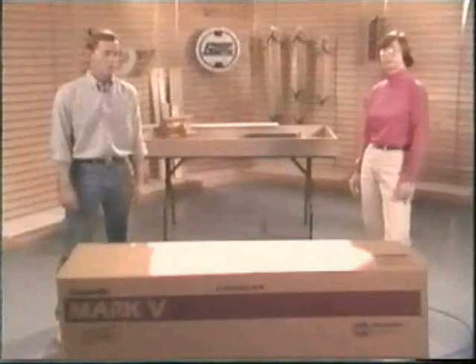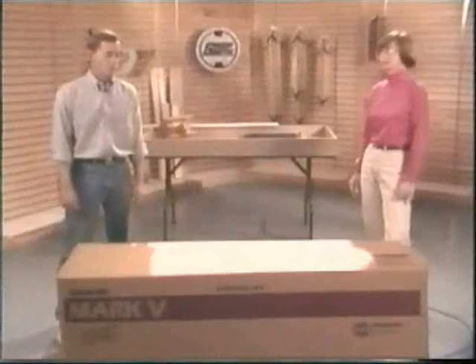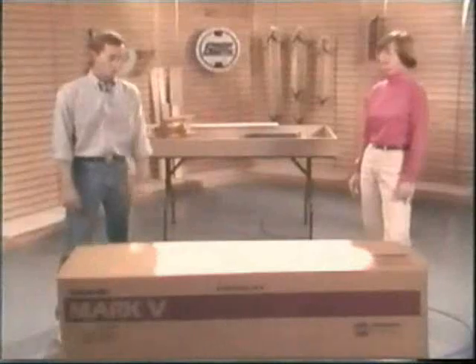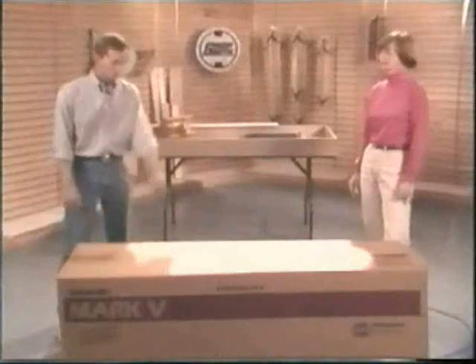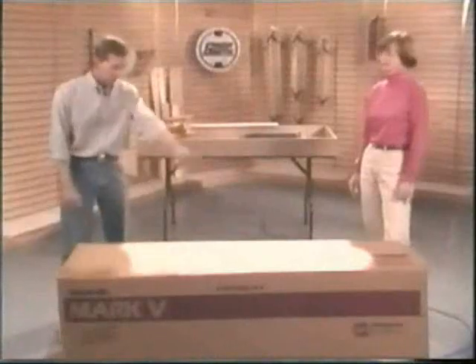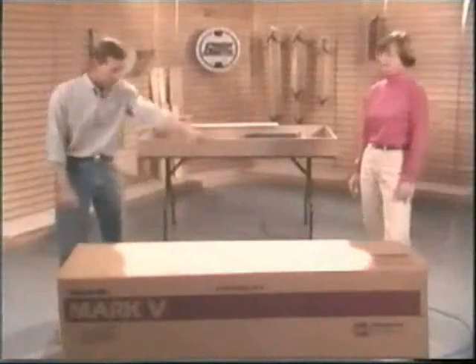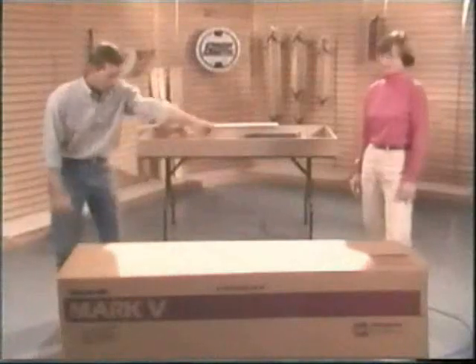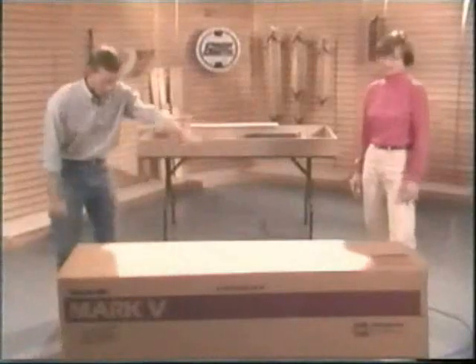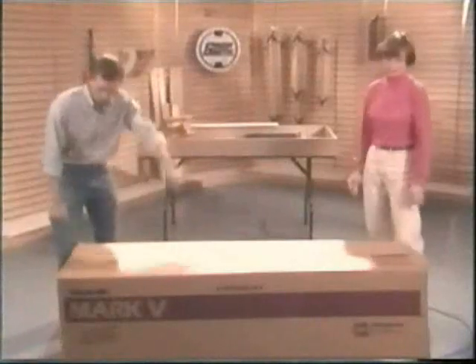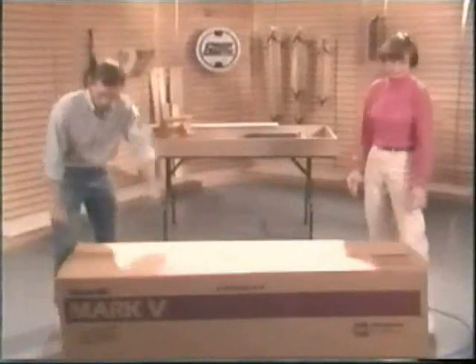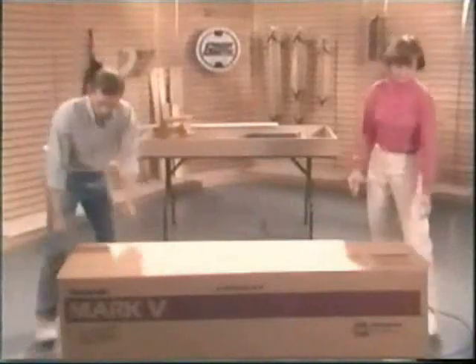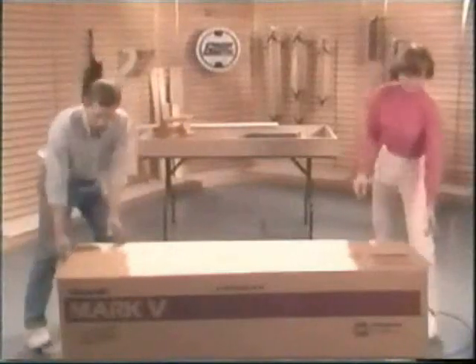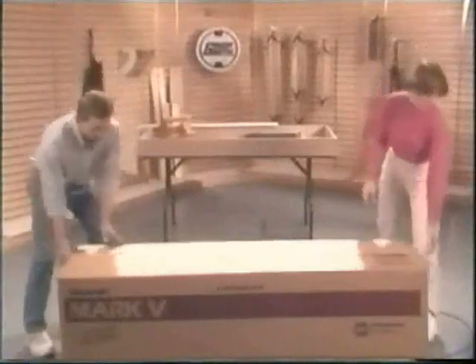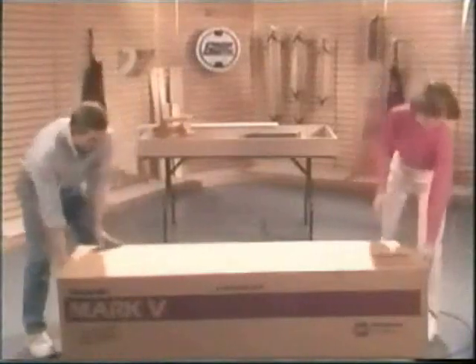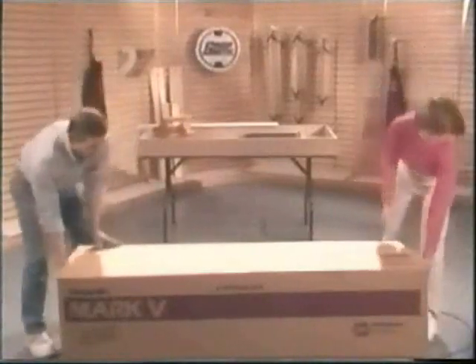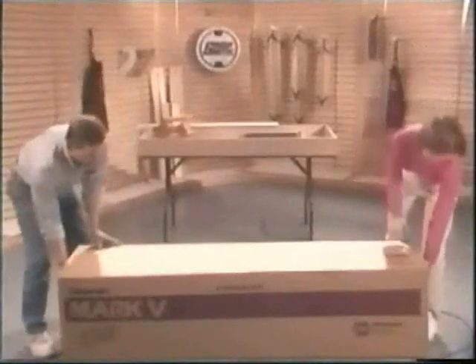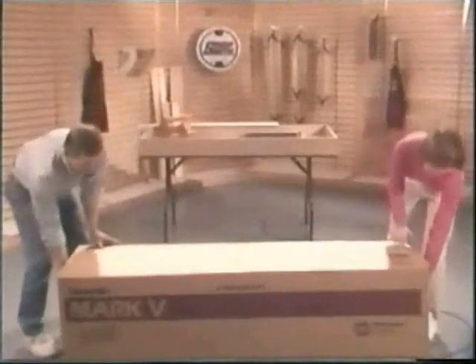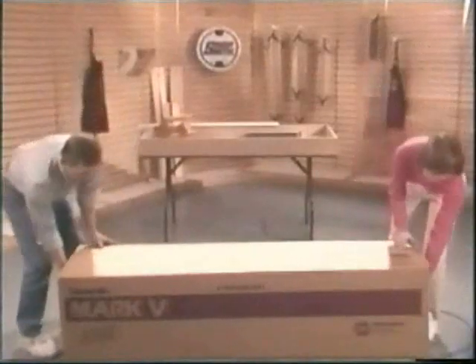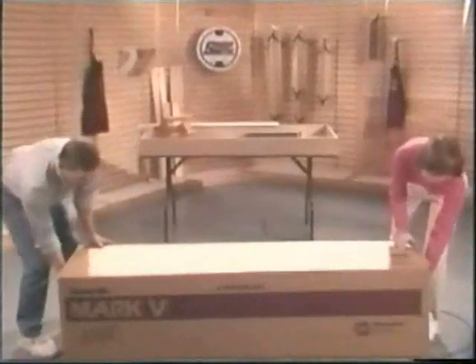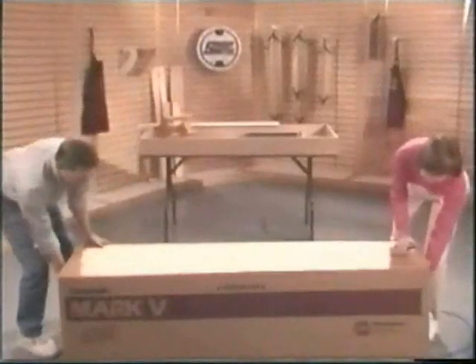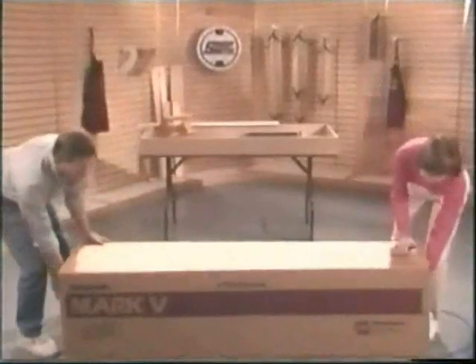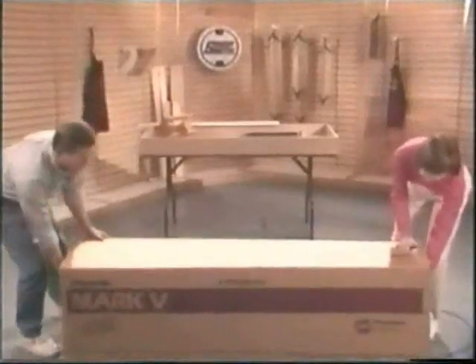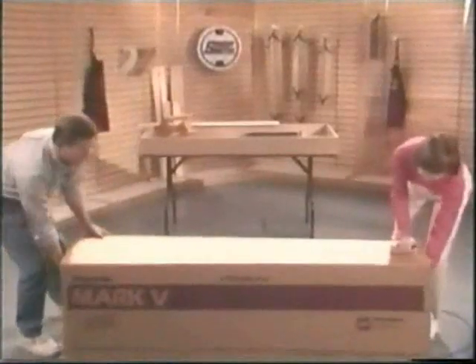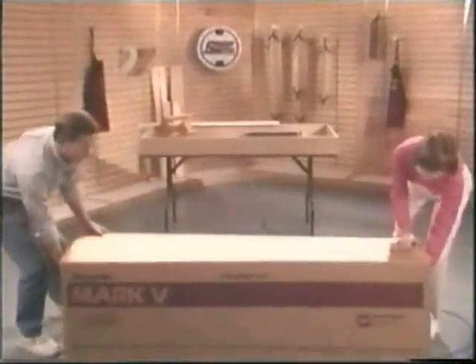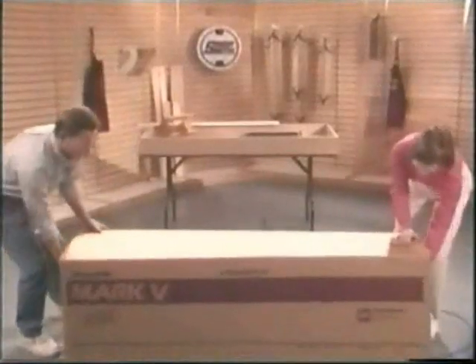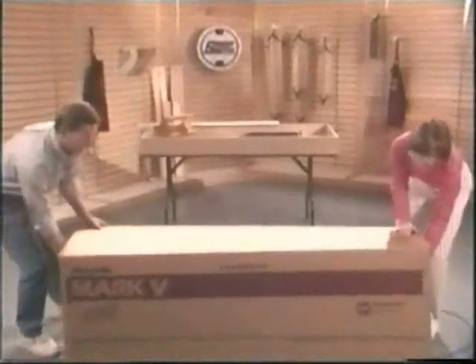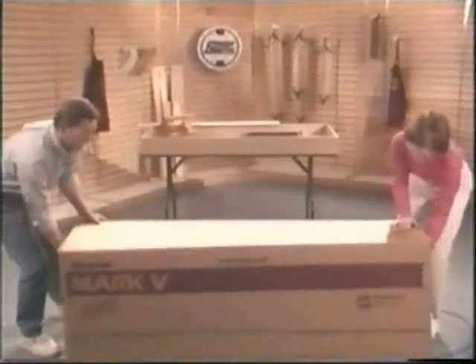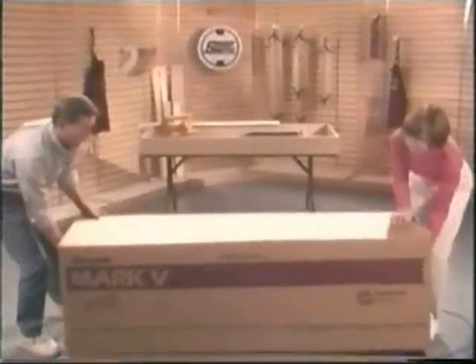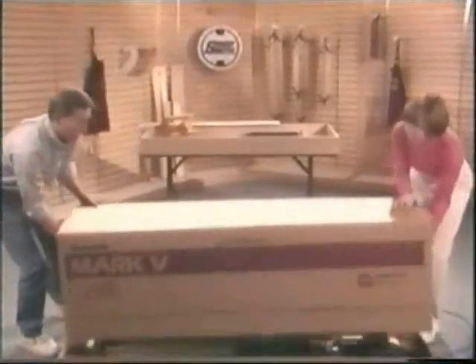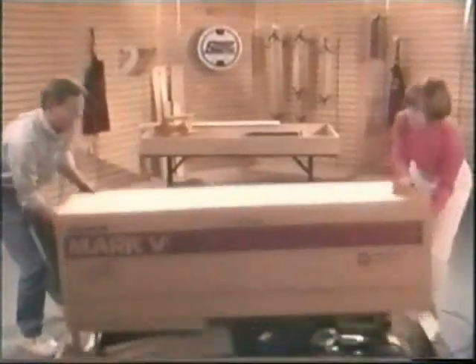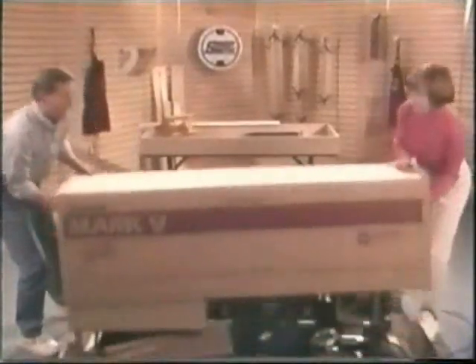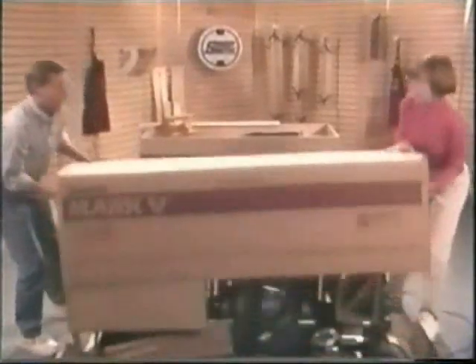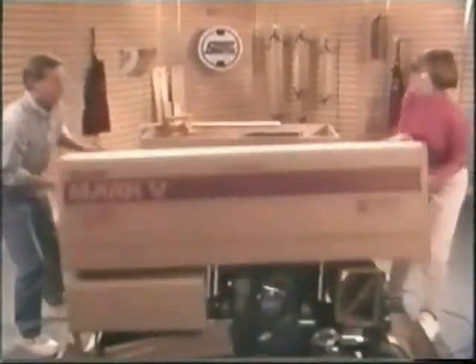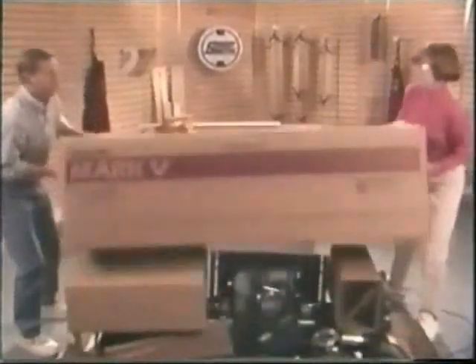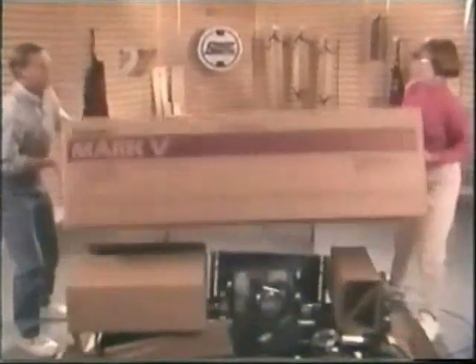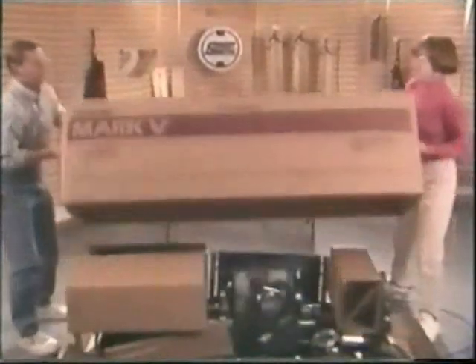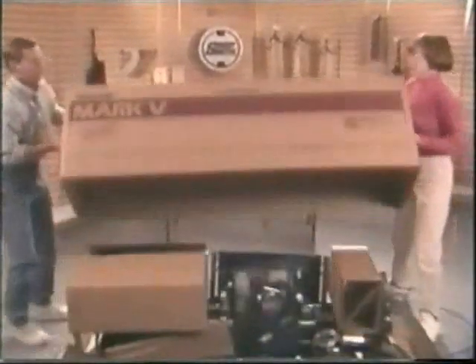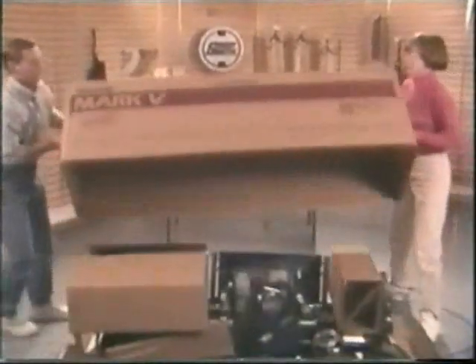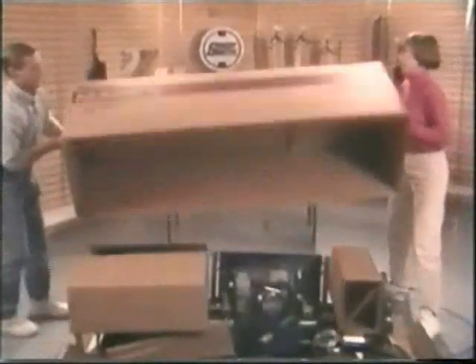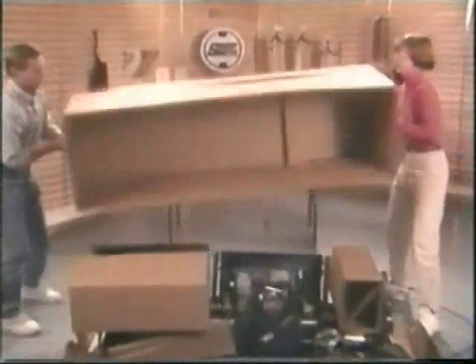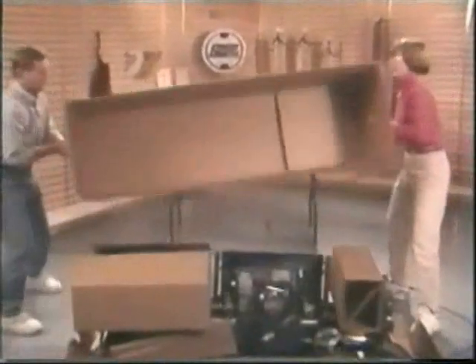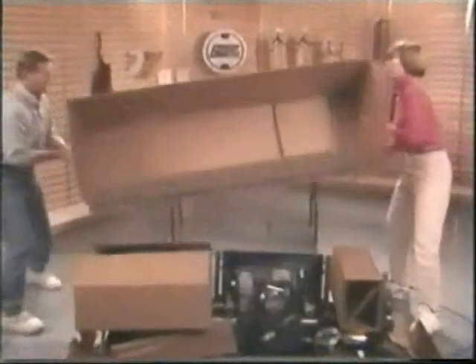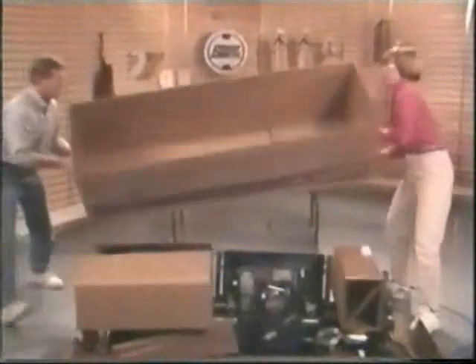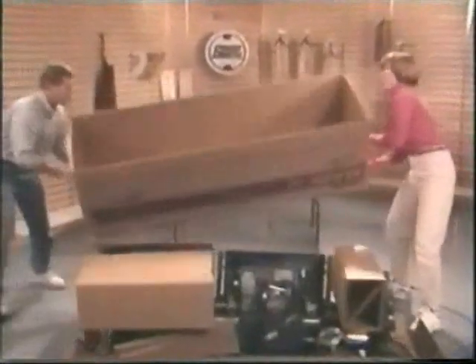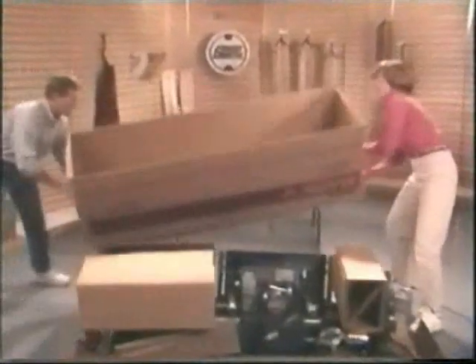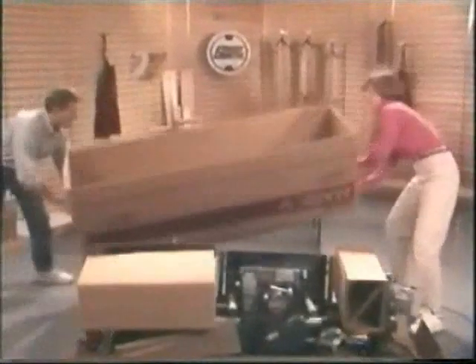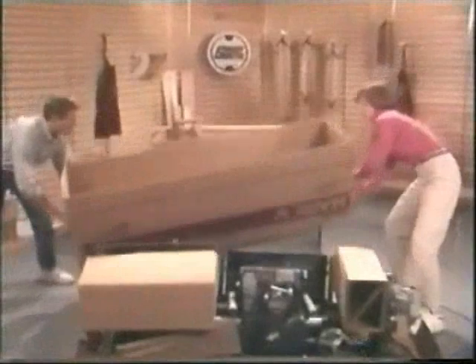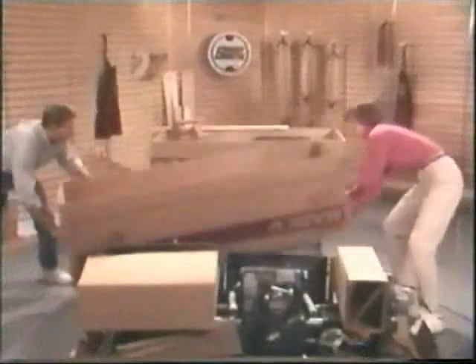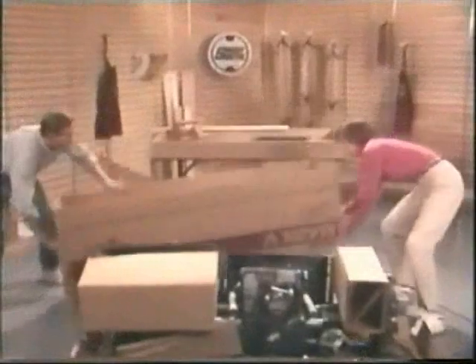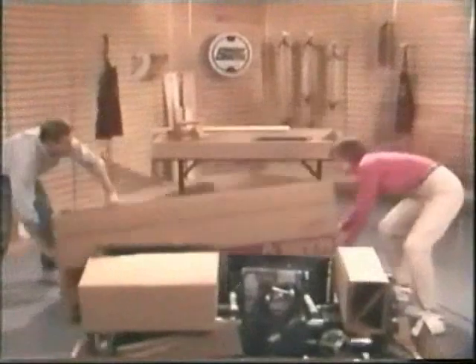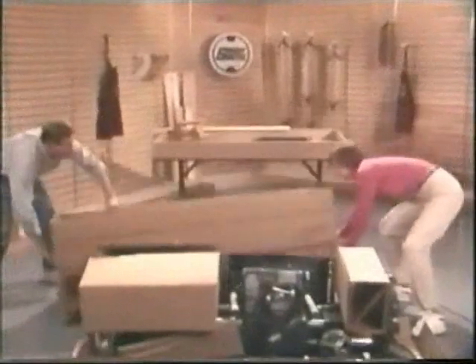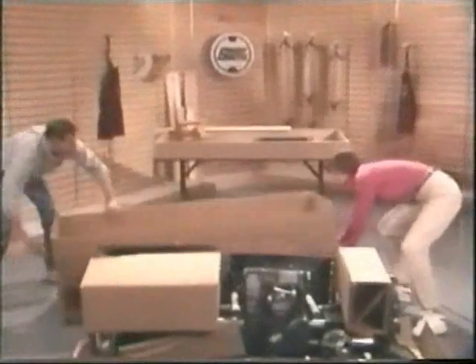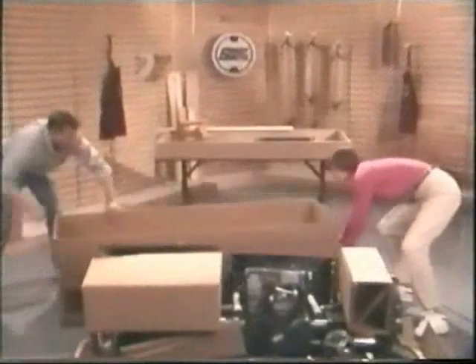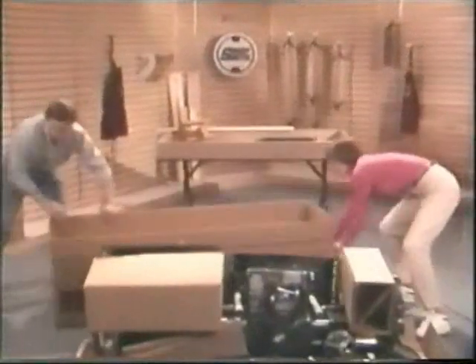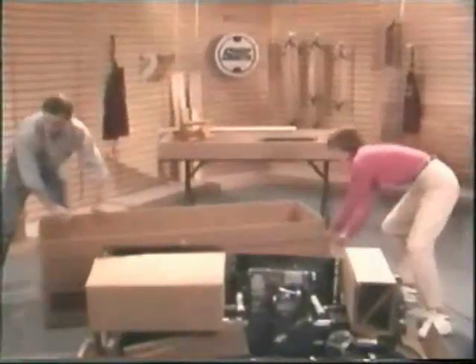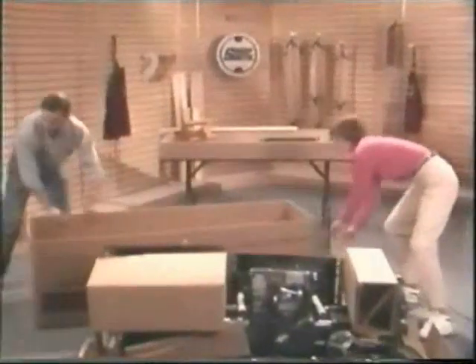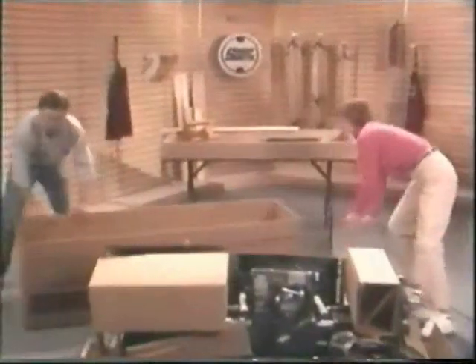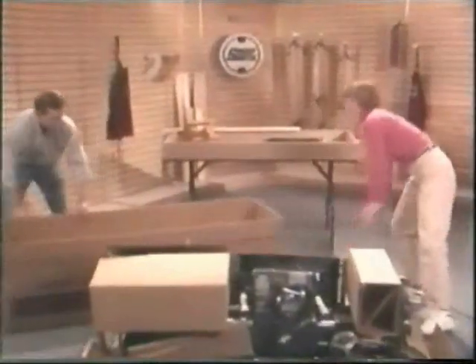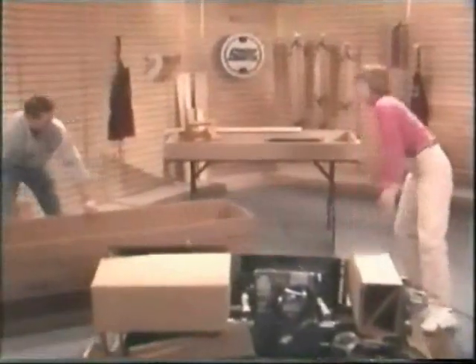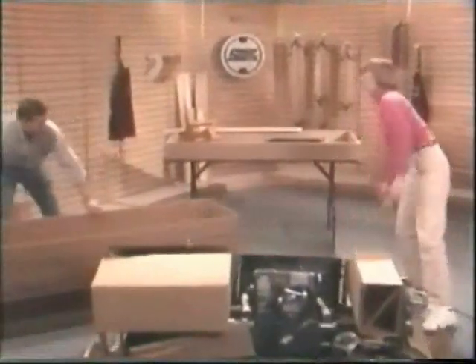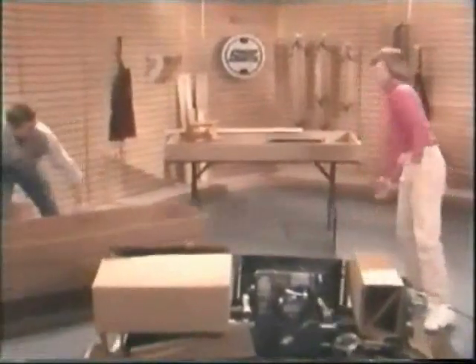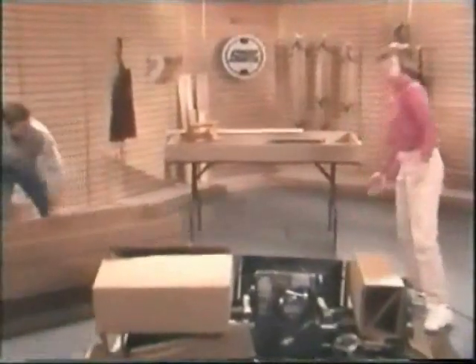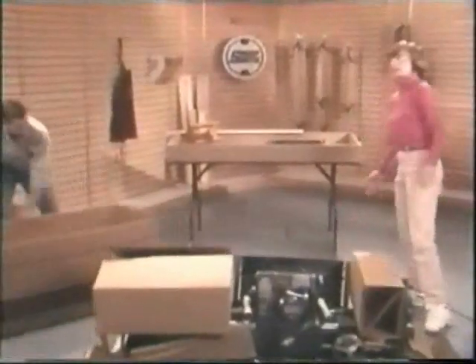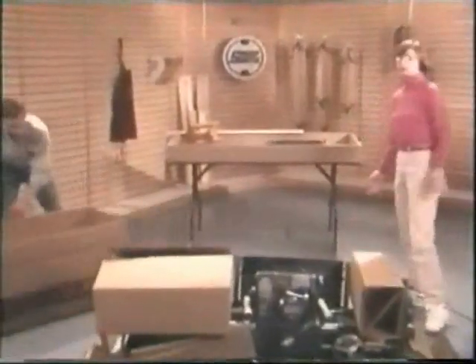Susan, if I could get you to grab an end of this container, we can just lift it right up. This will probably work as a pretty good wastebasket.